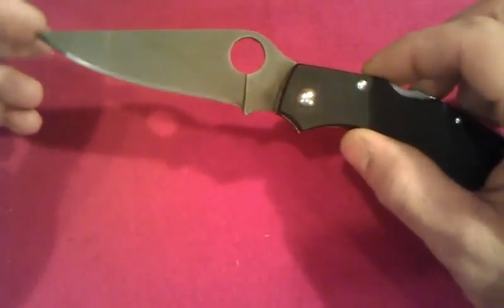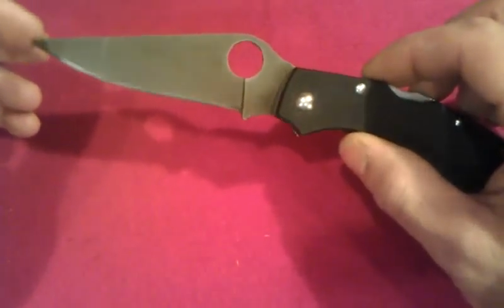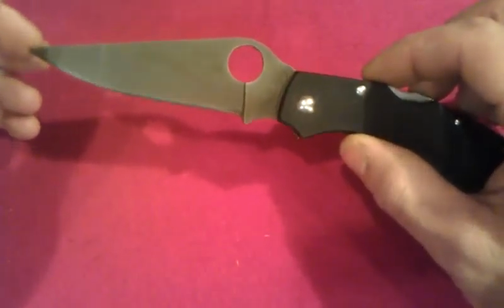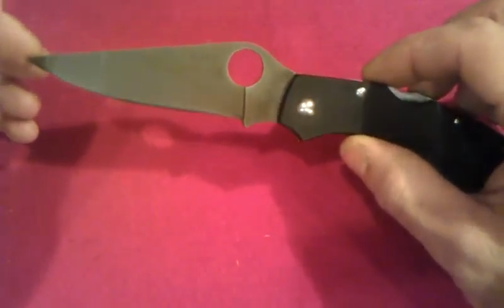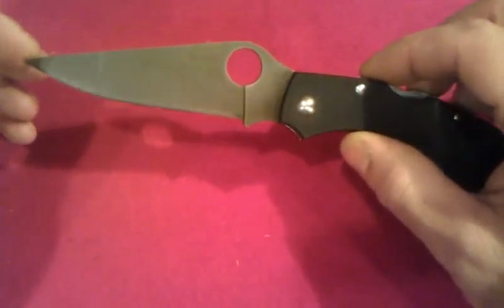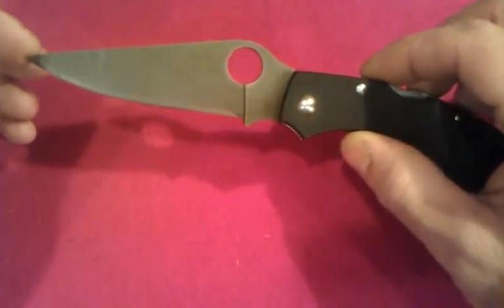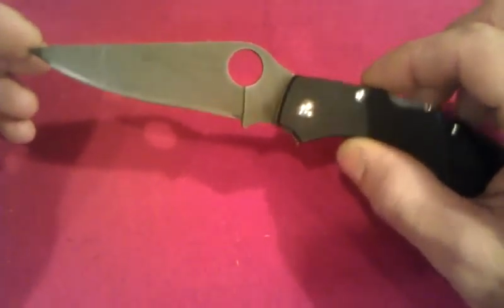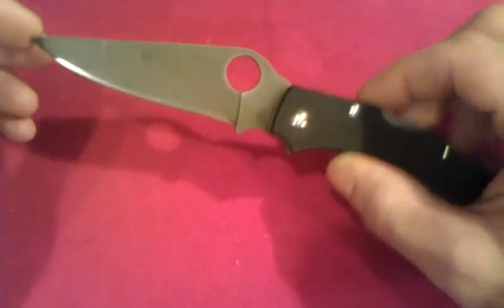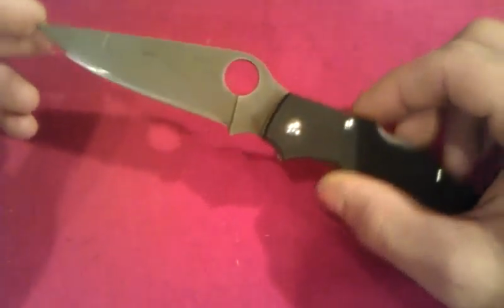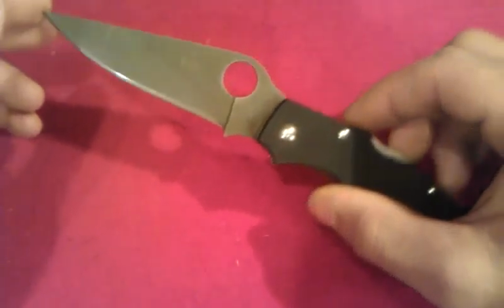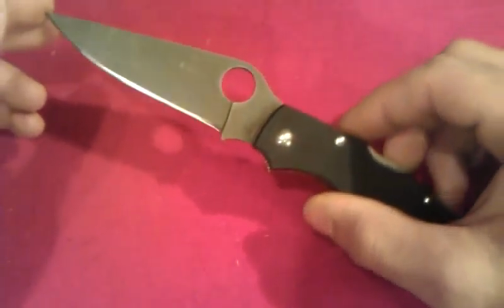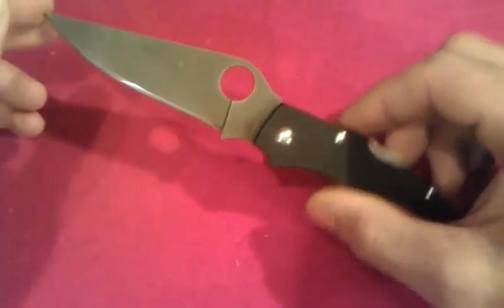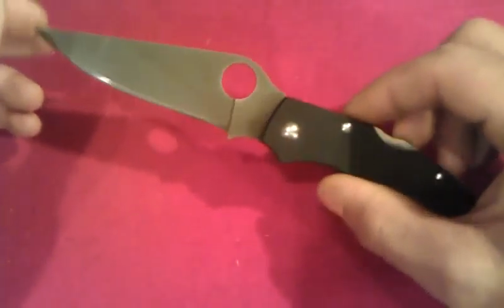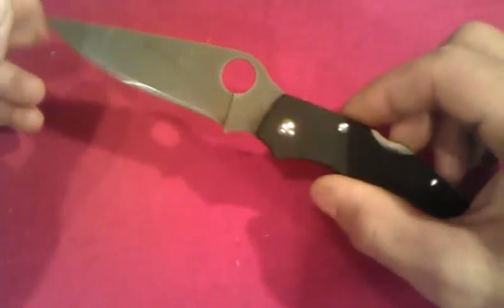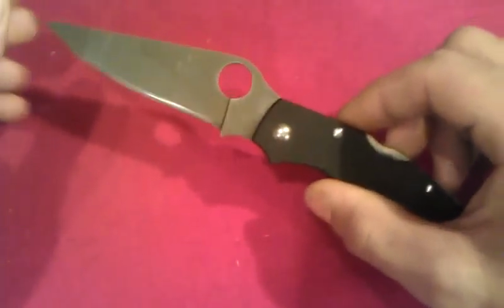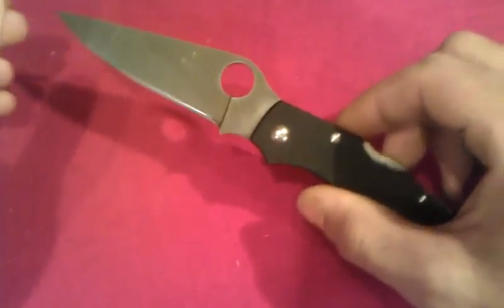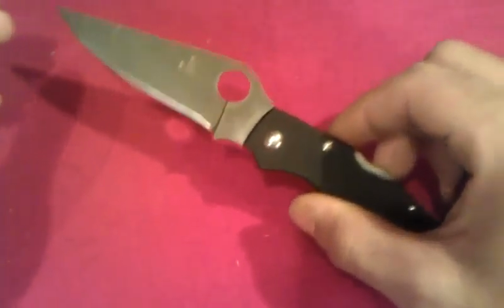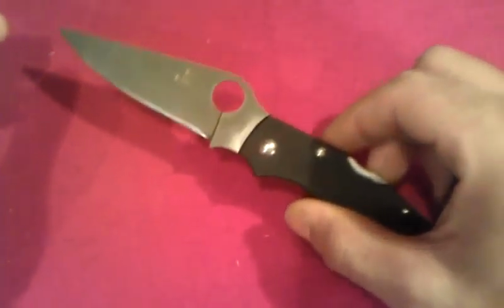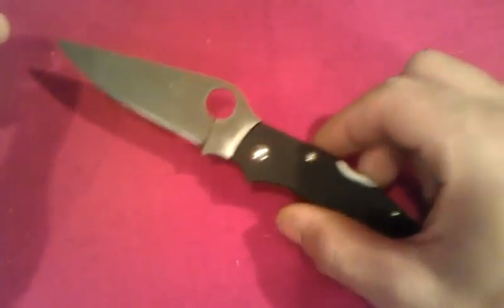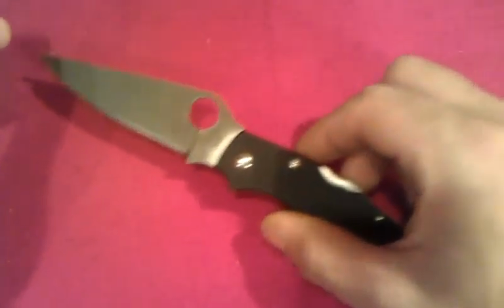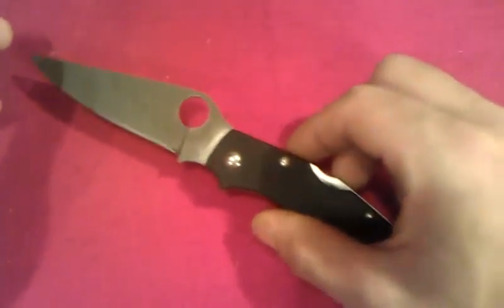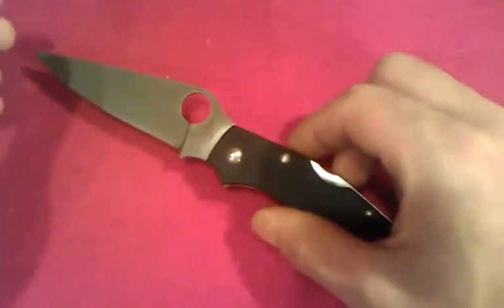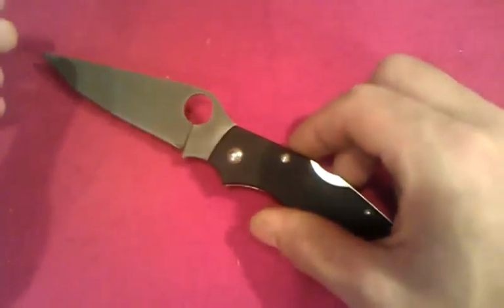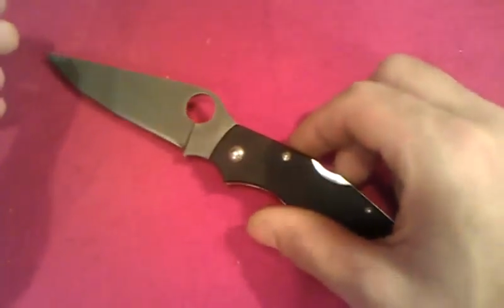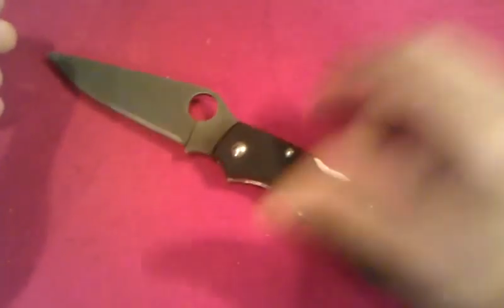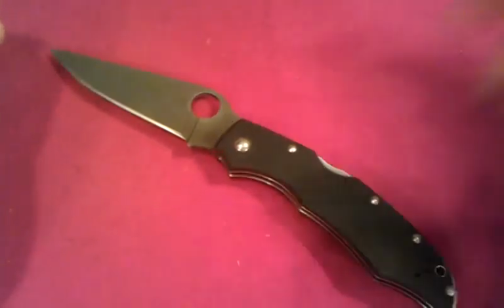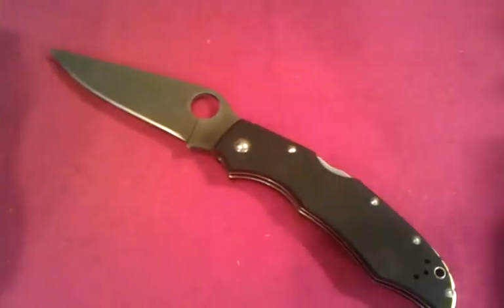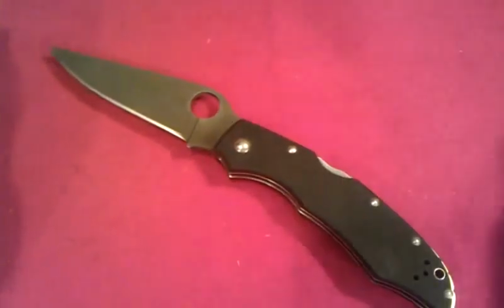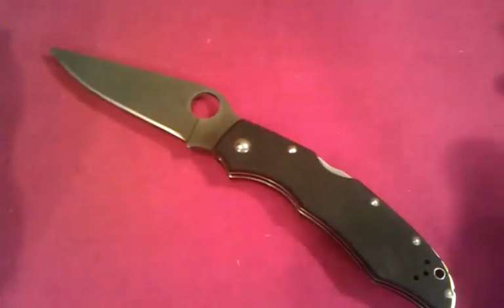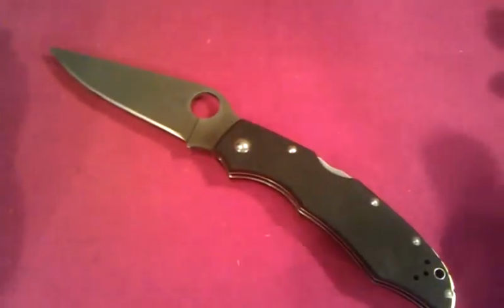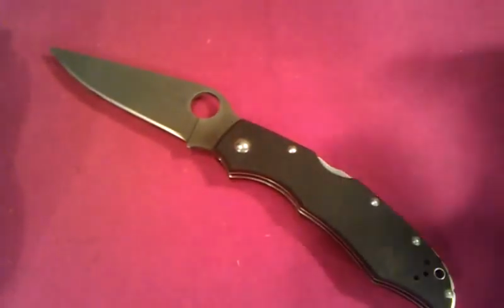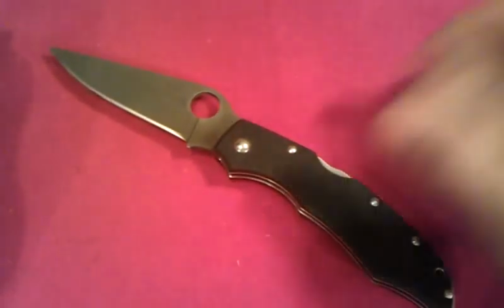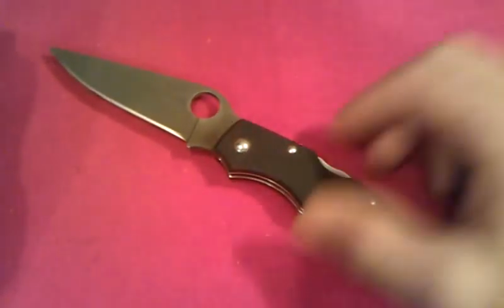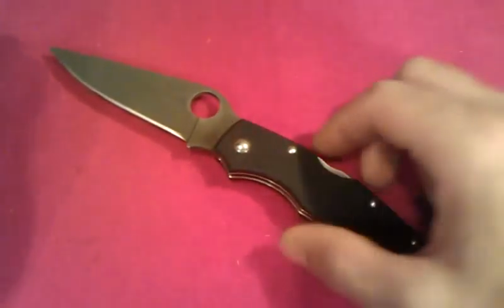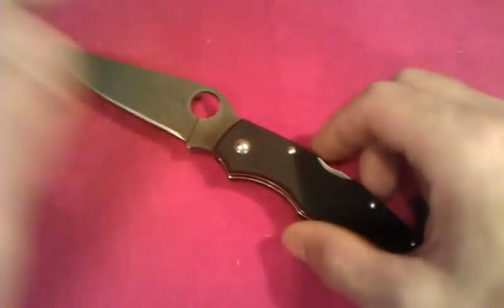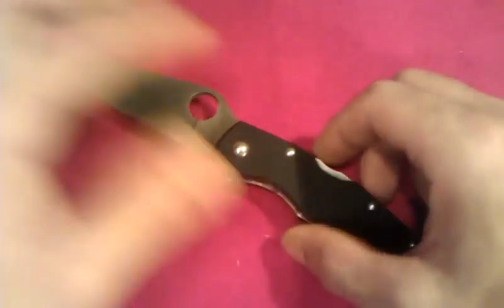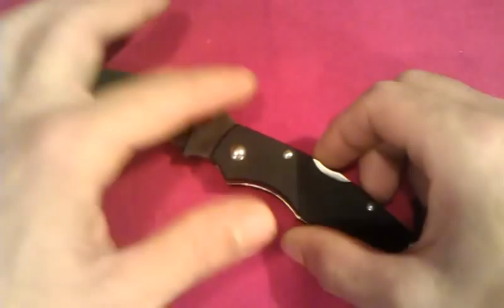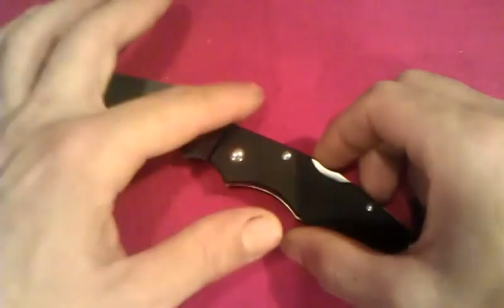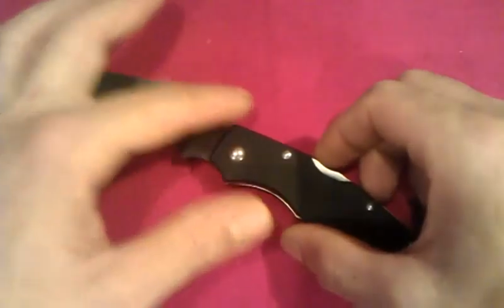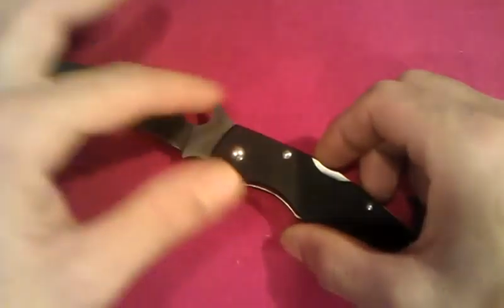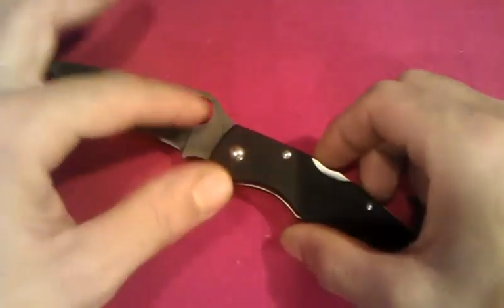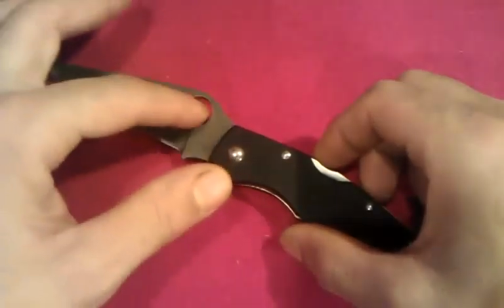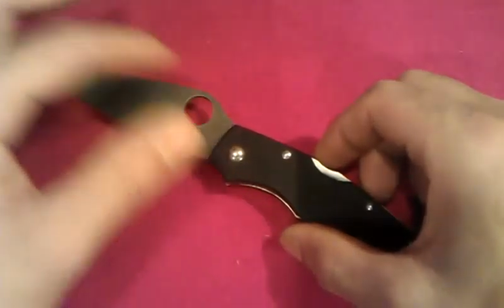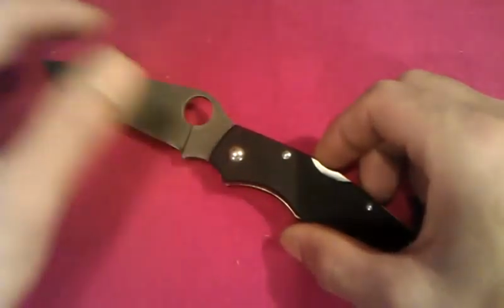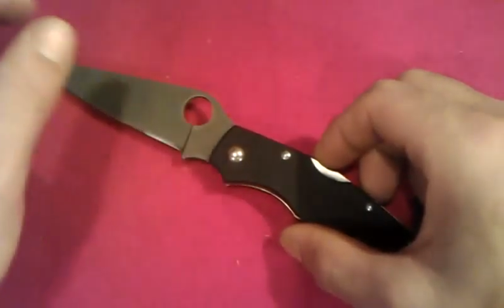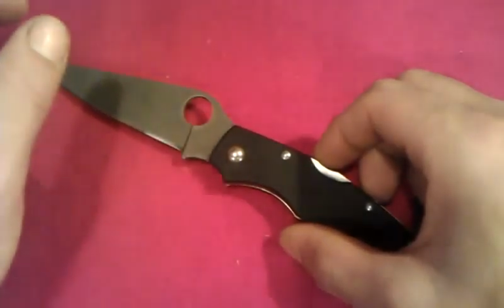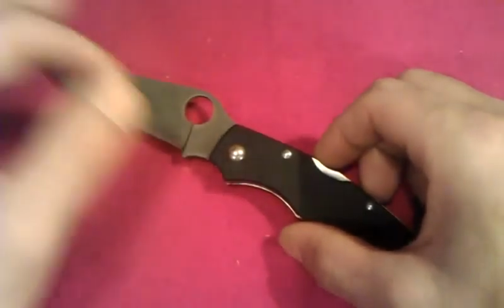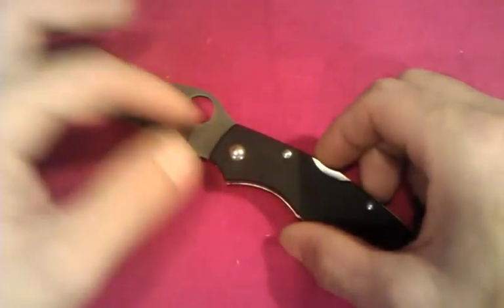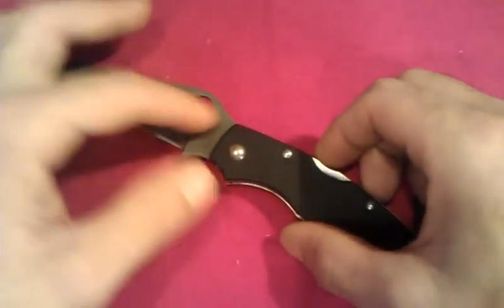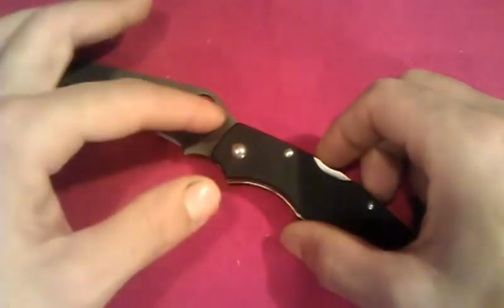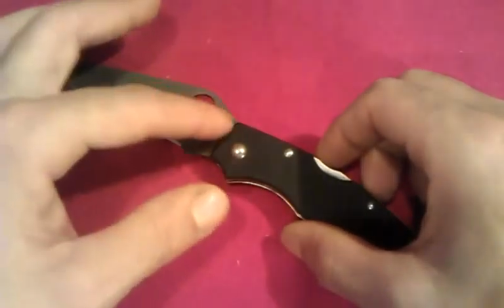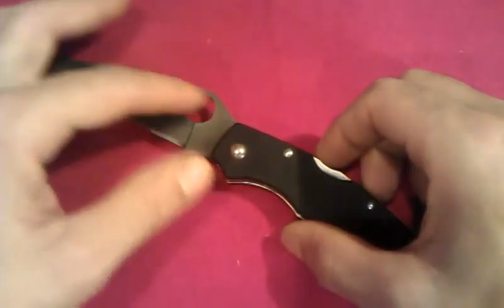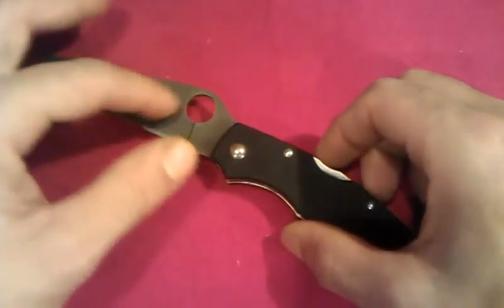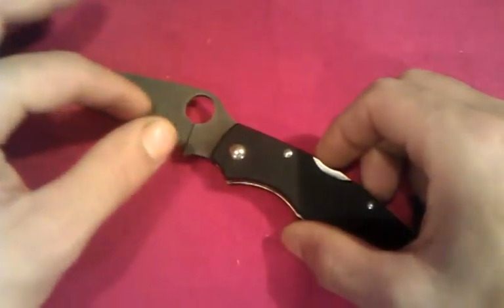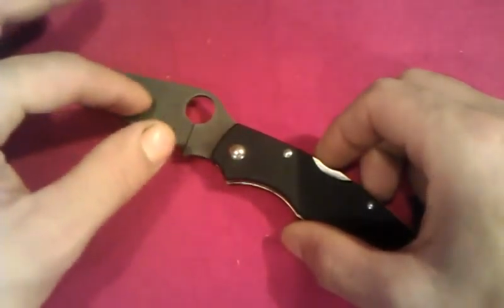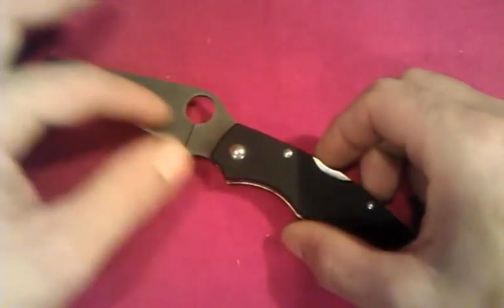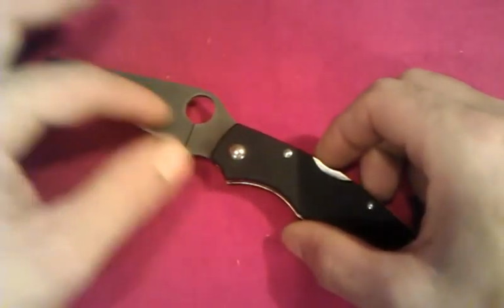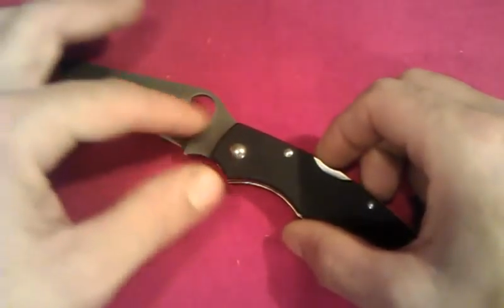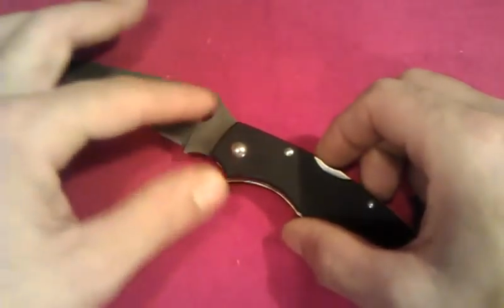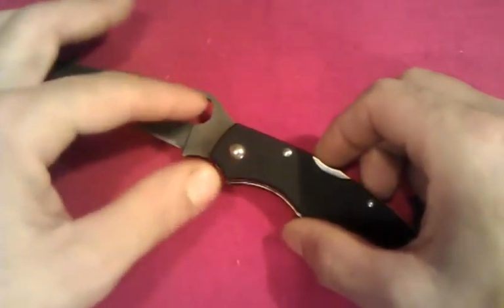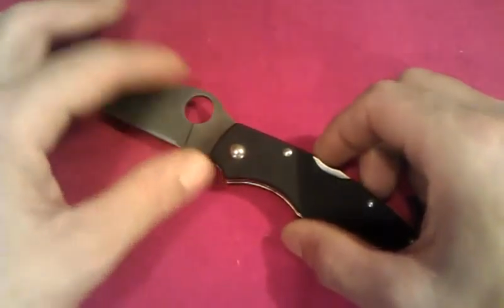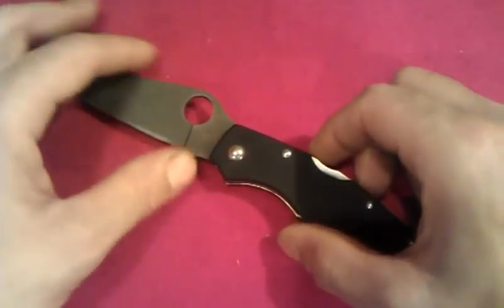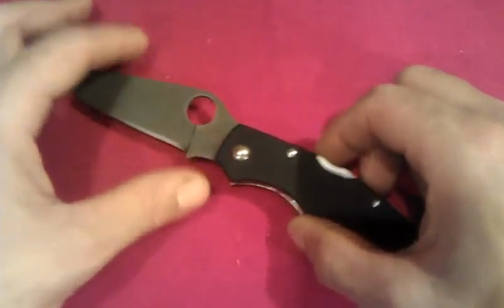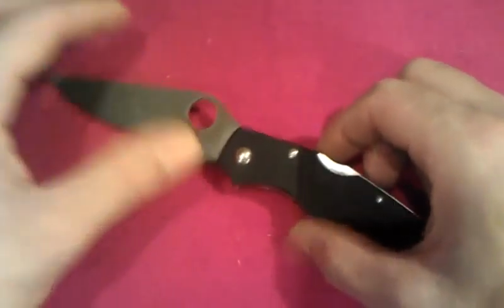The only thing that would make someone lean the other way is the fact that it has a spidey hole instead of the bird hole.